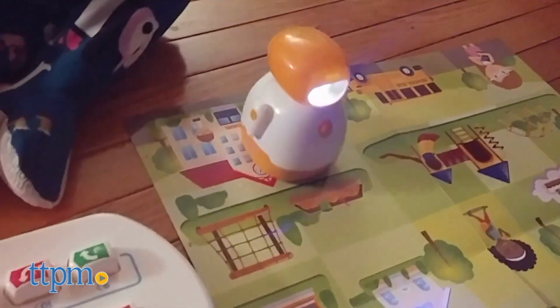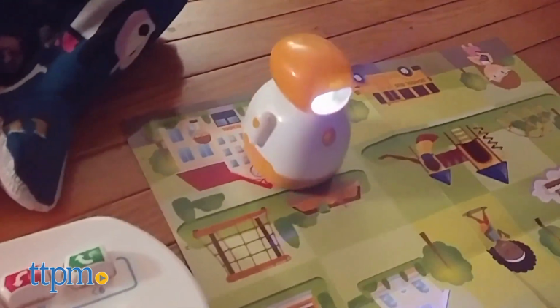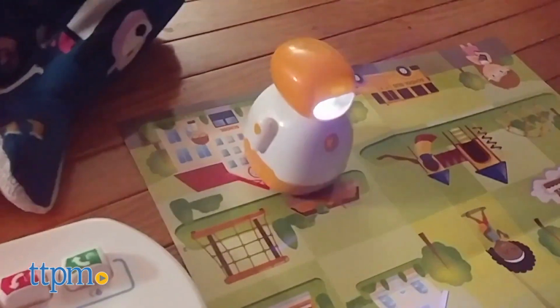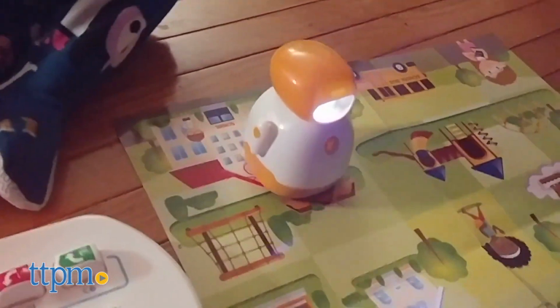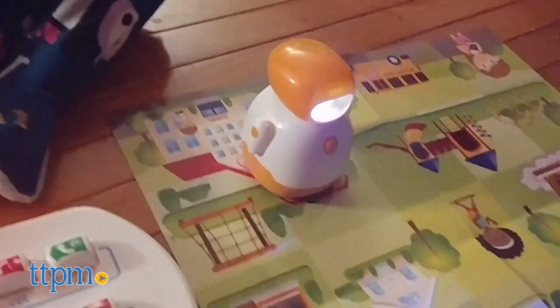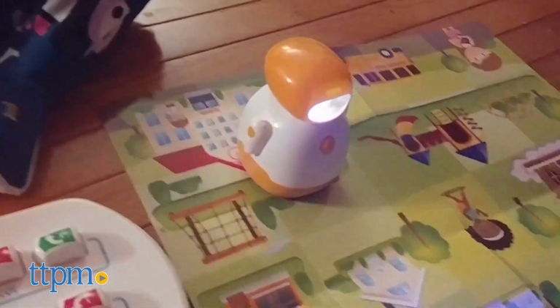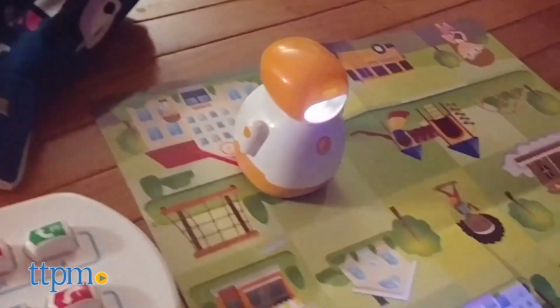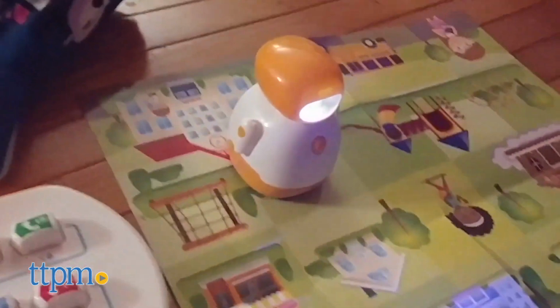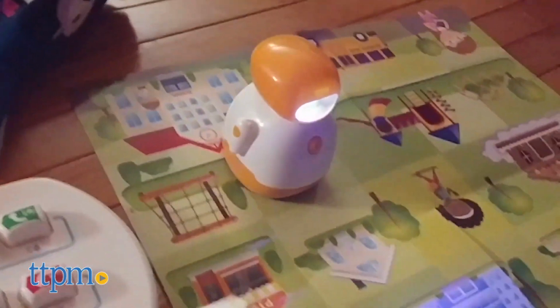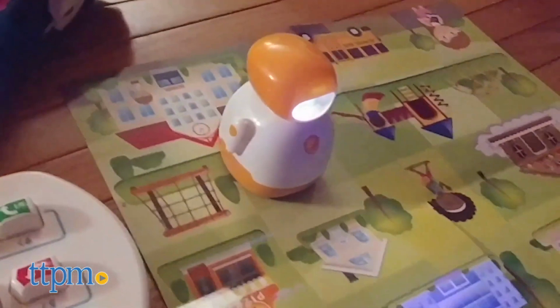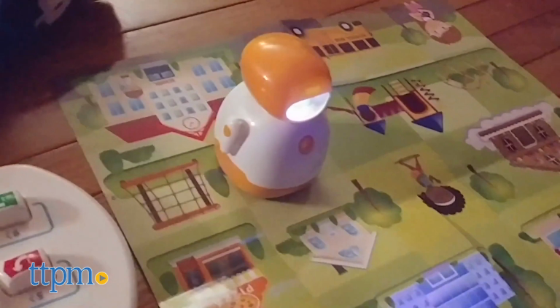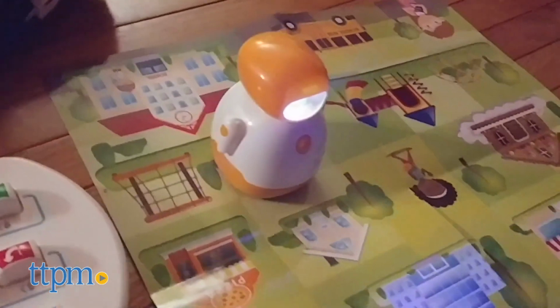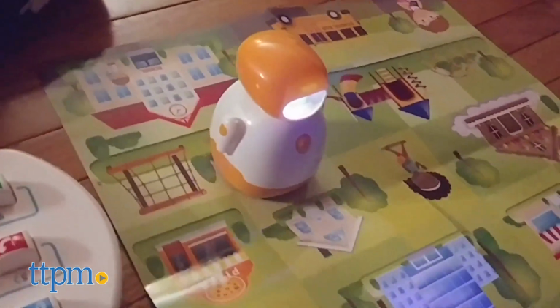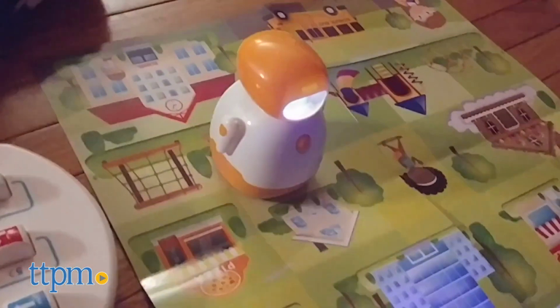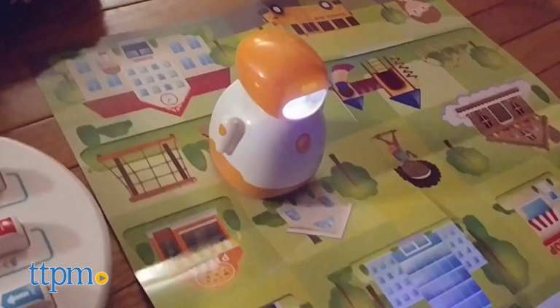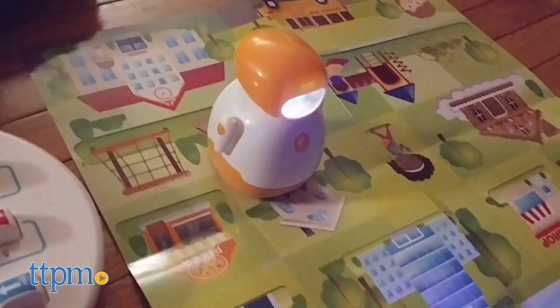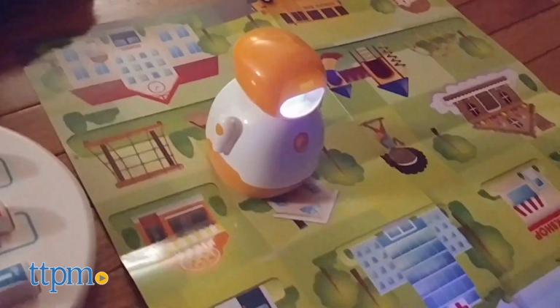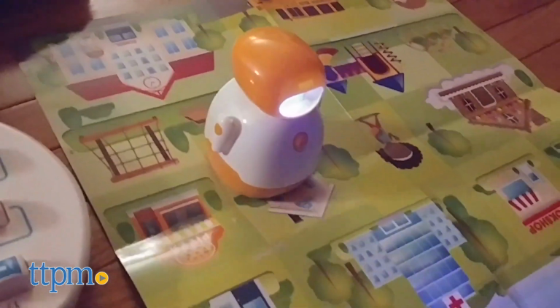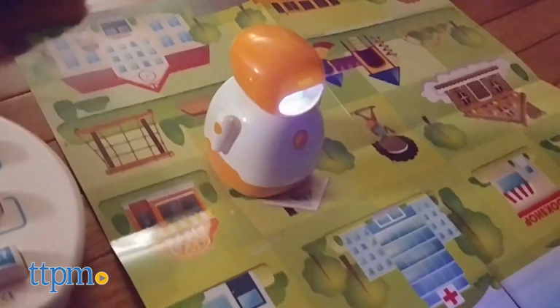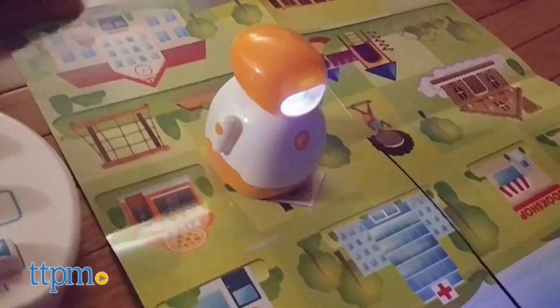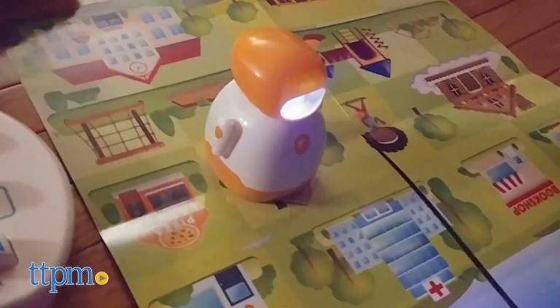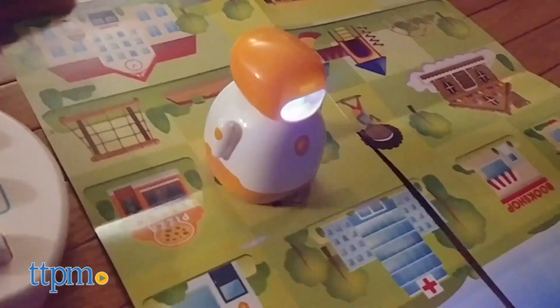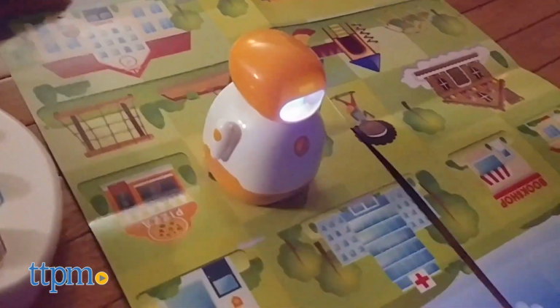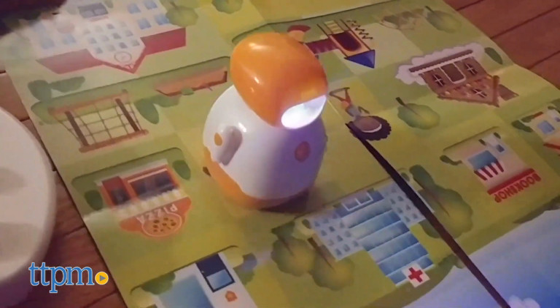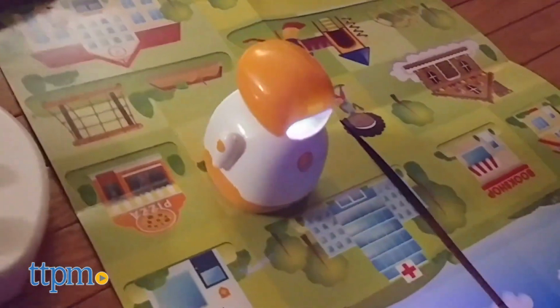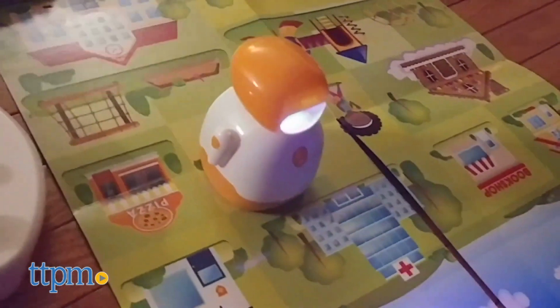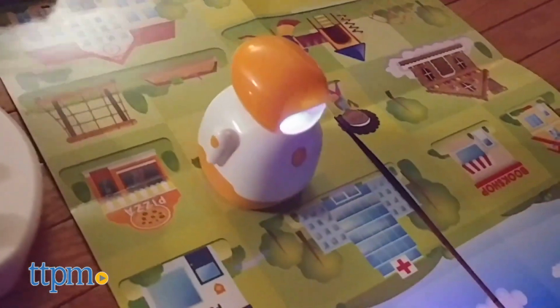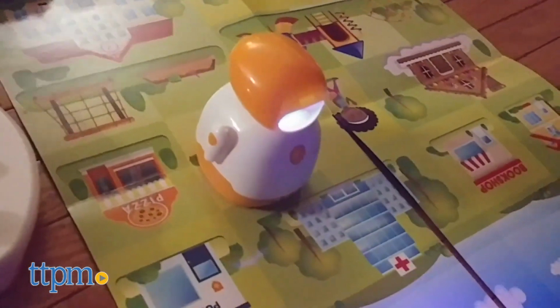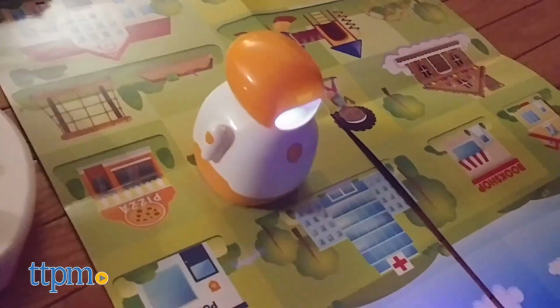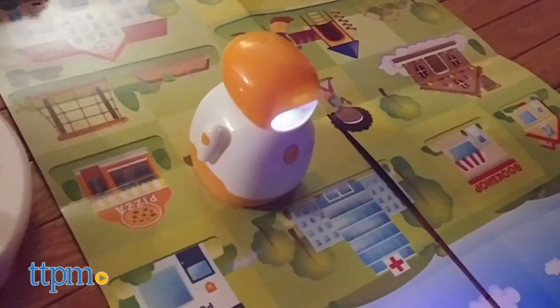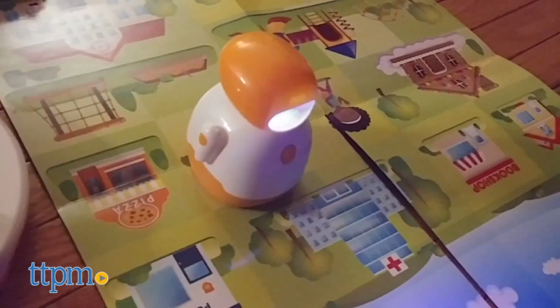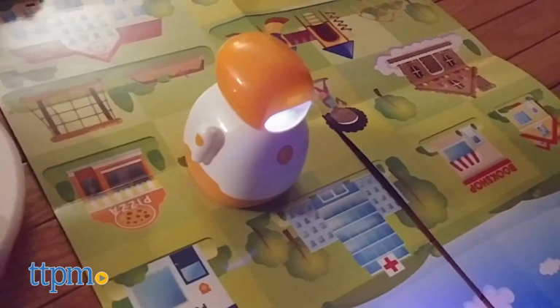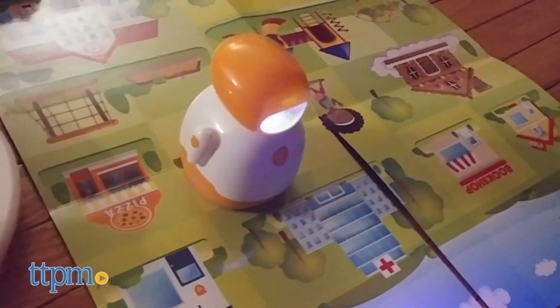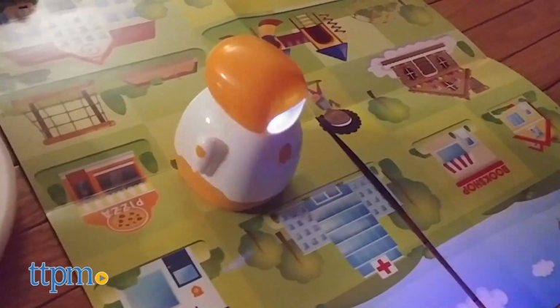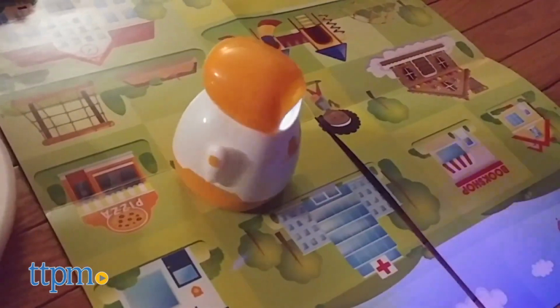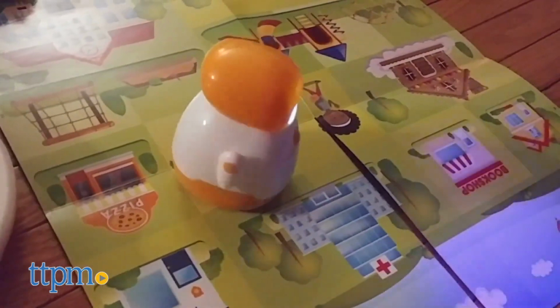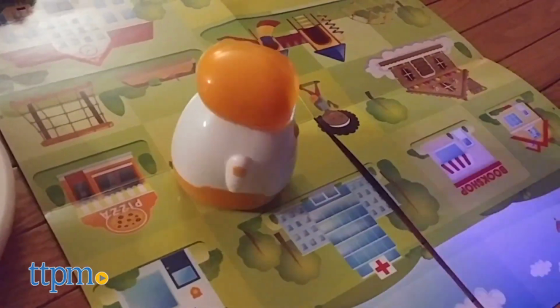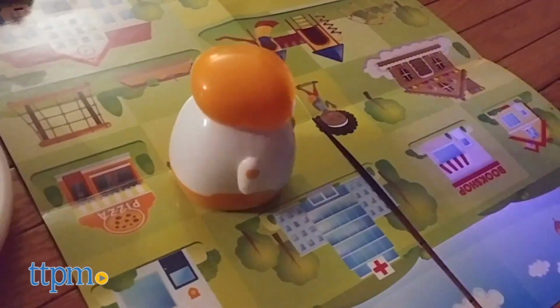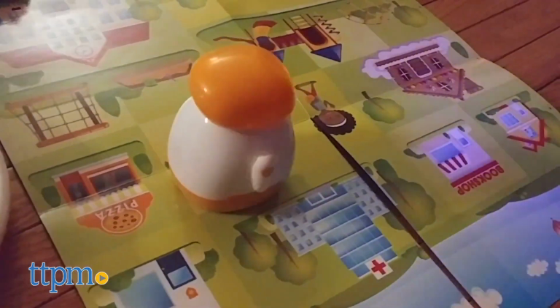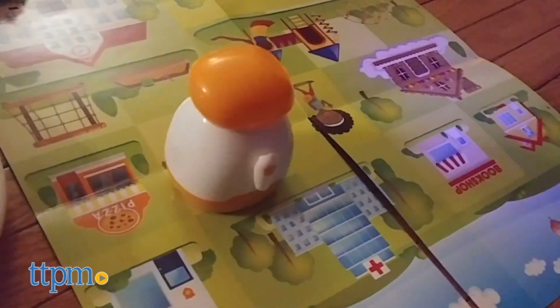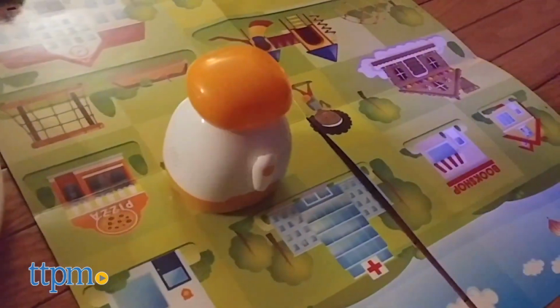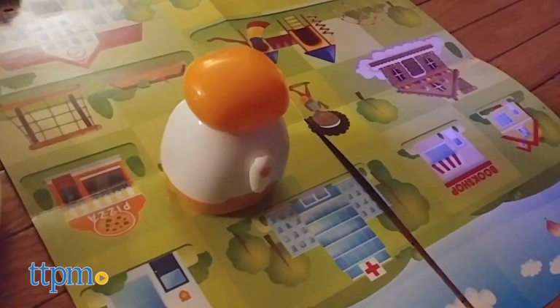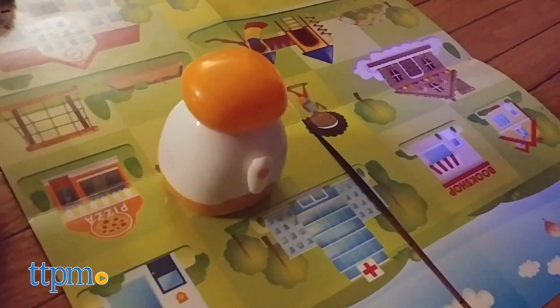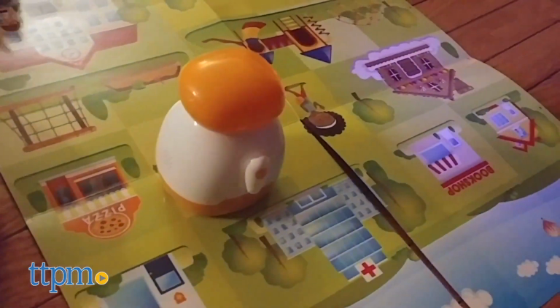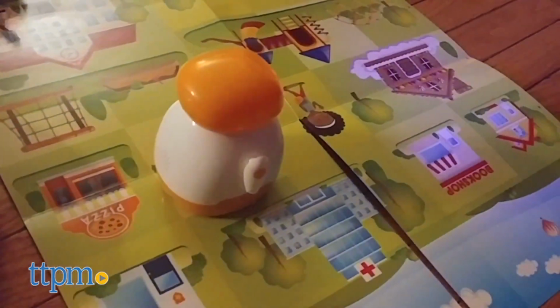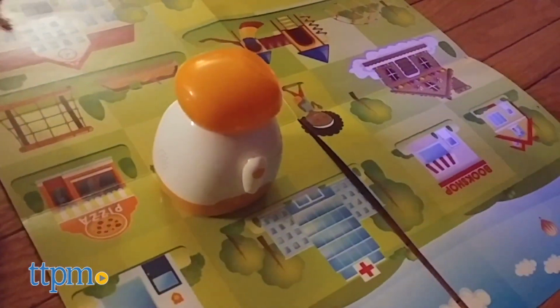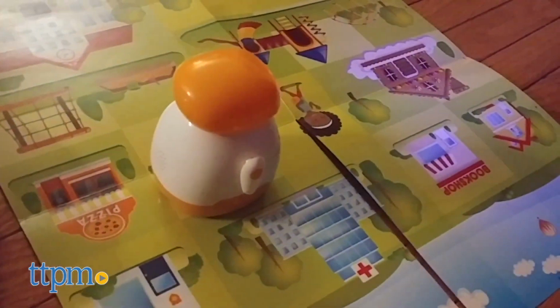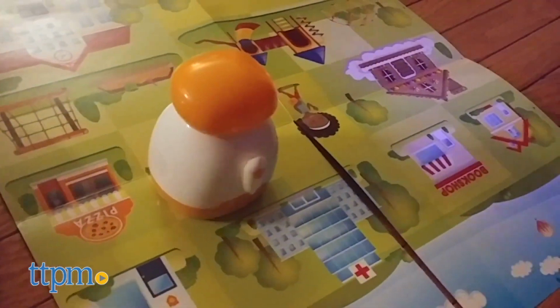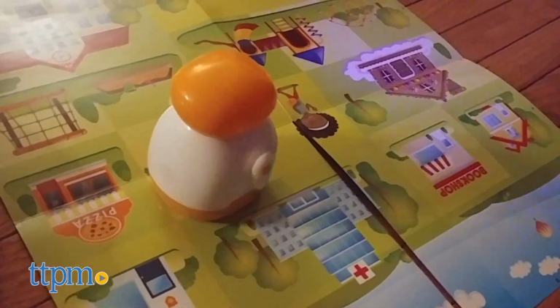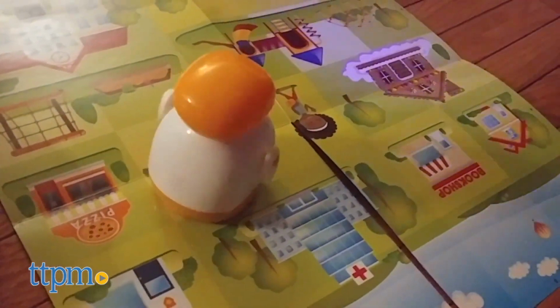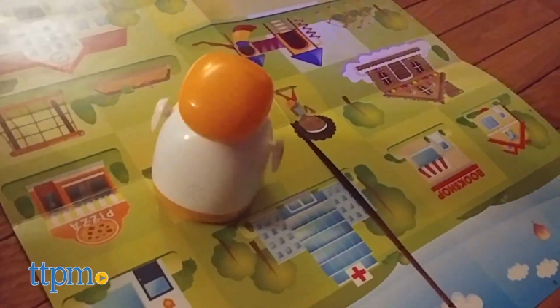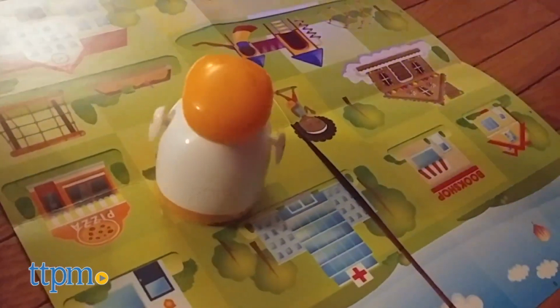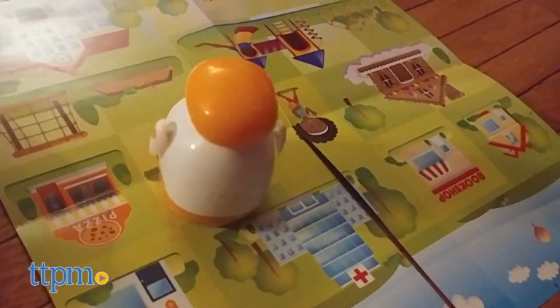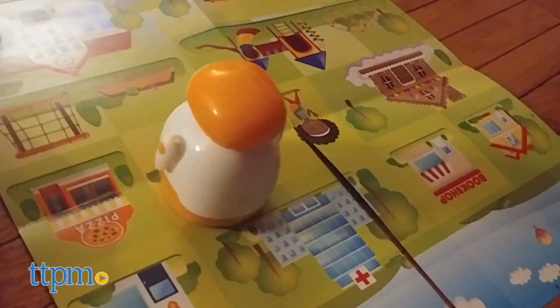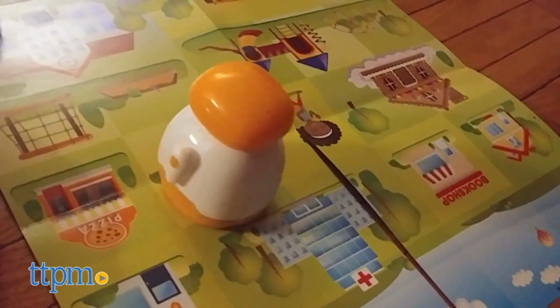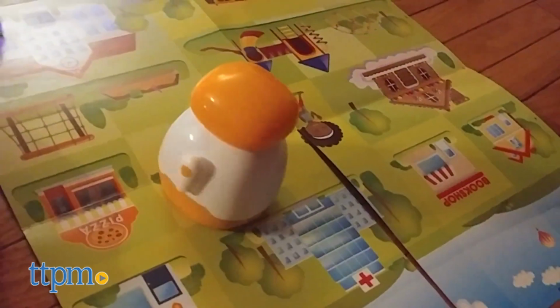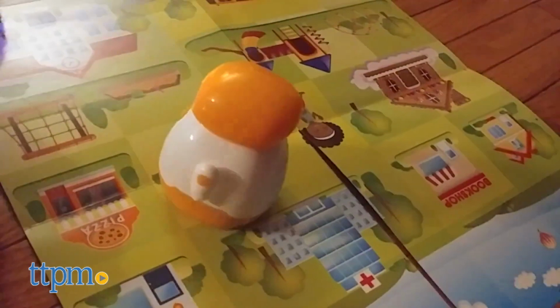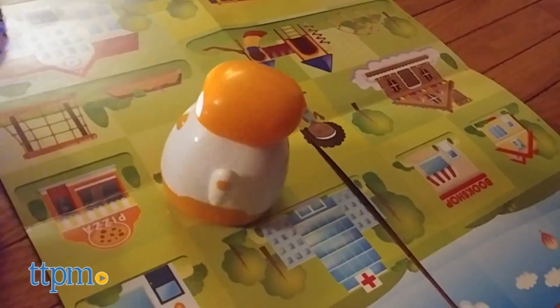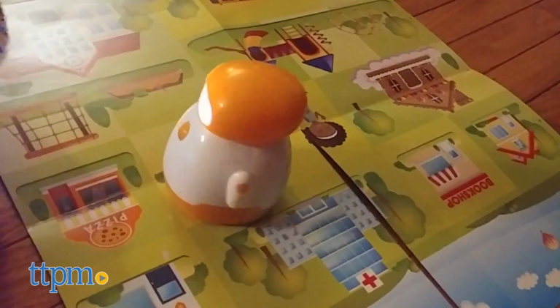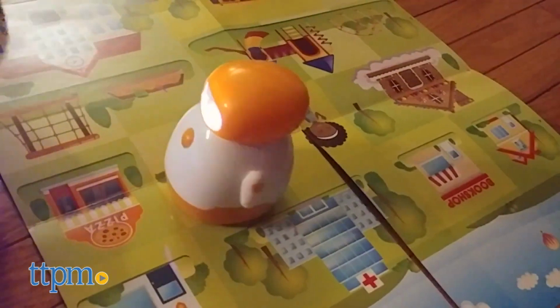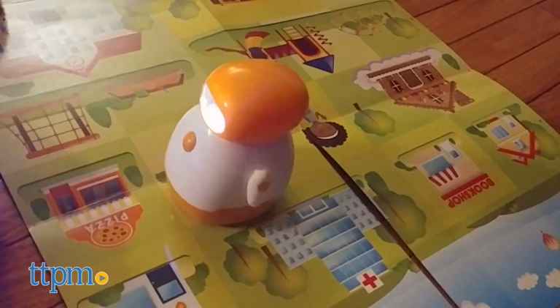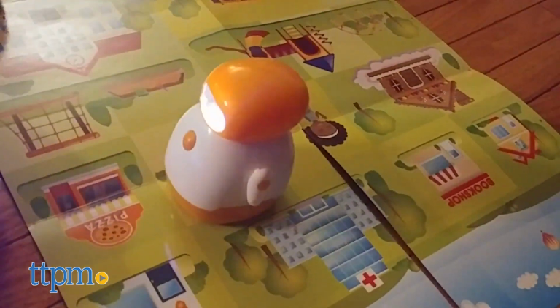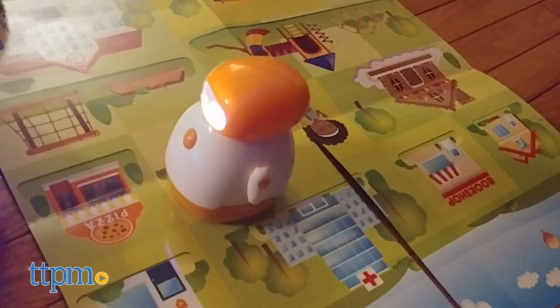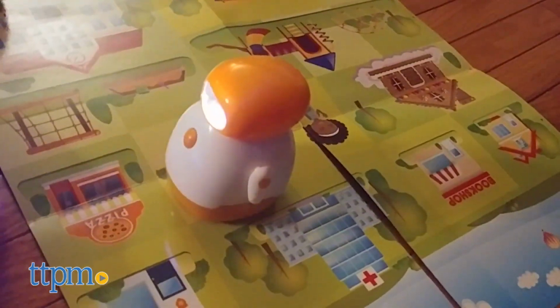Overall, this is a fun and cute hands-on introduction to STEM concepts. What do you guys think? Who else is looking for preschool STEM toys? Let me know in the comments.